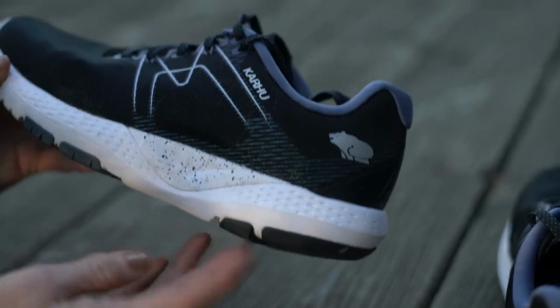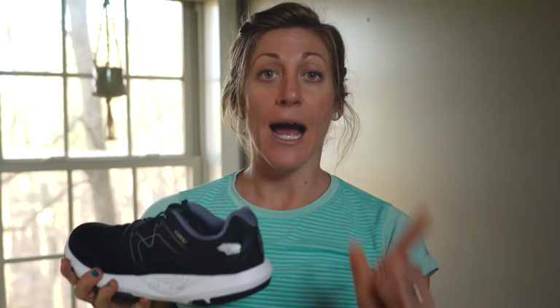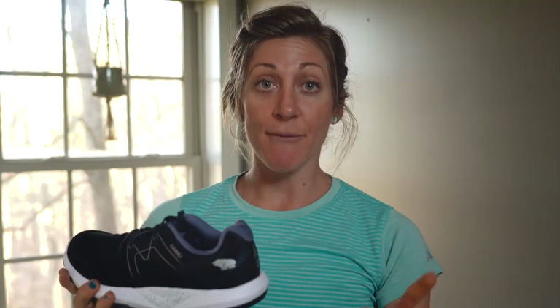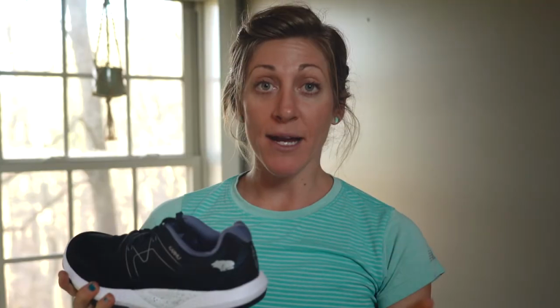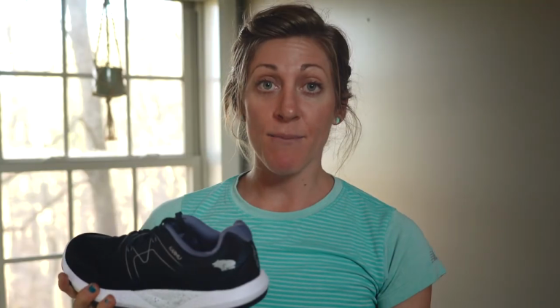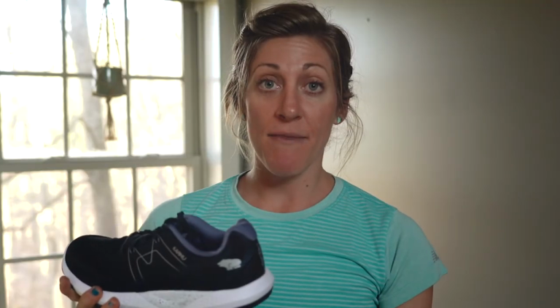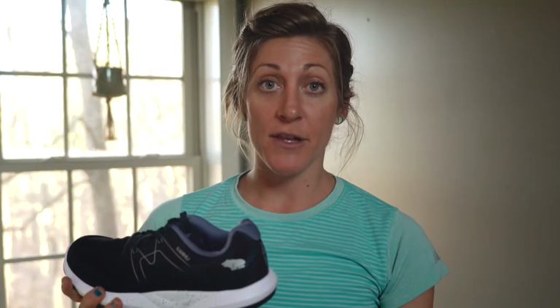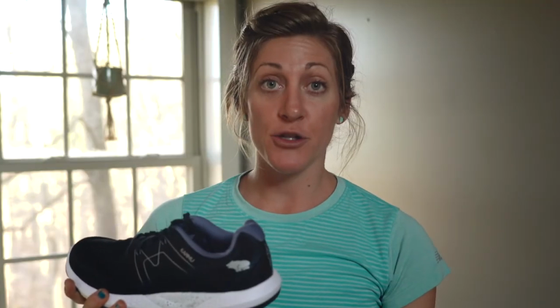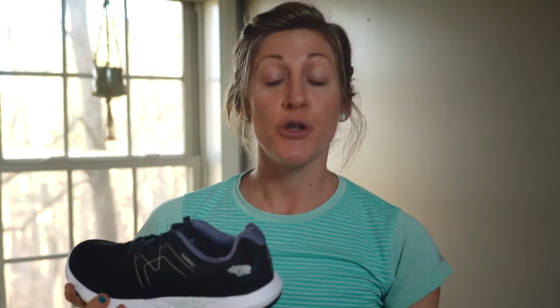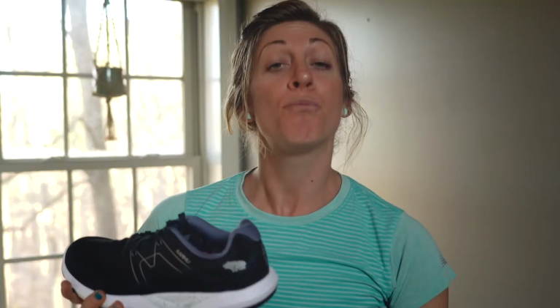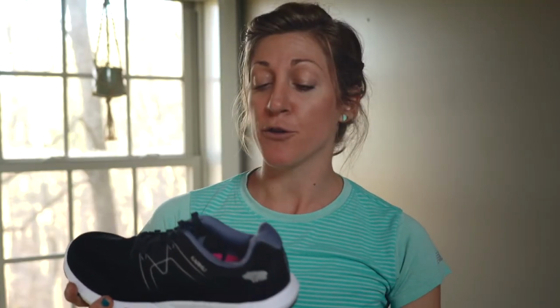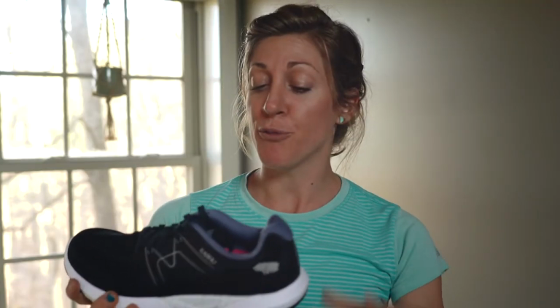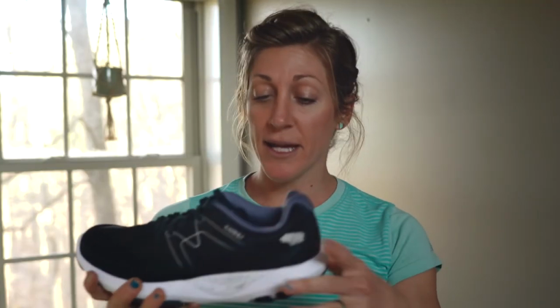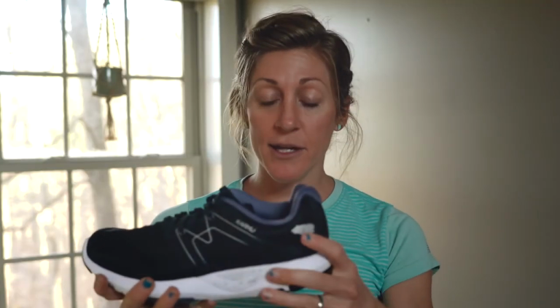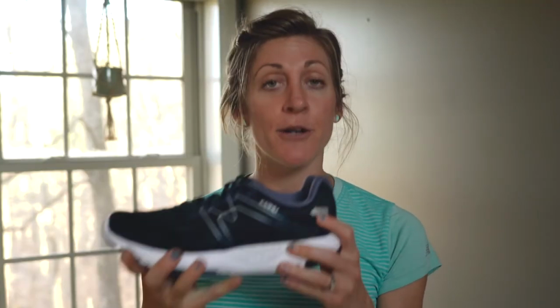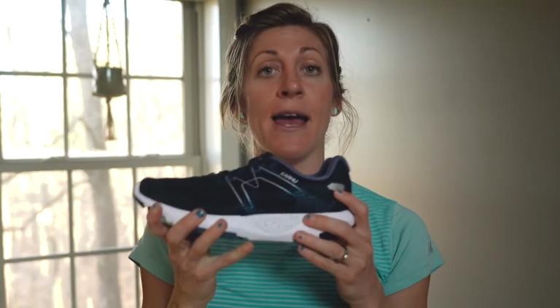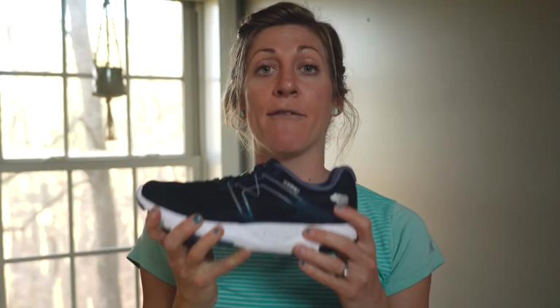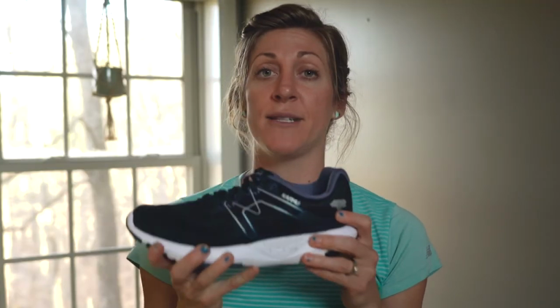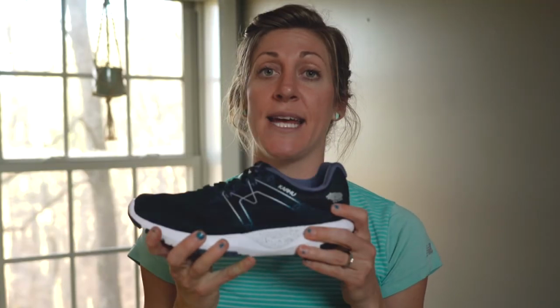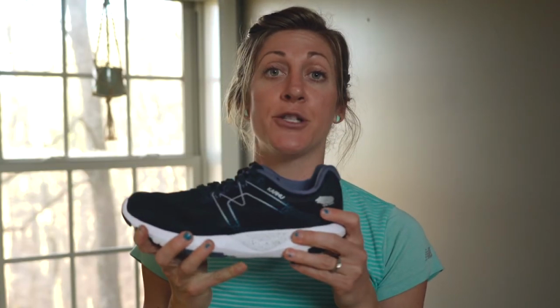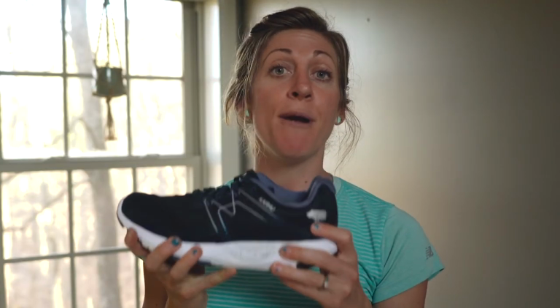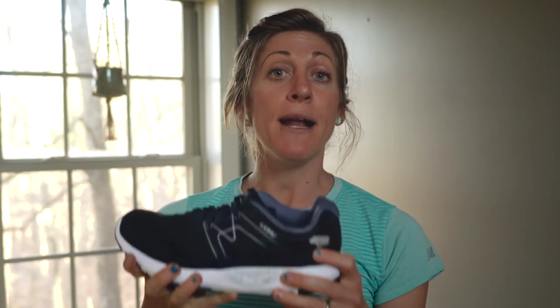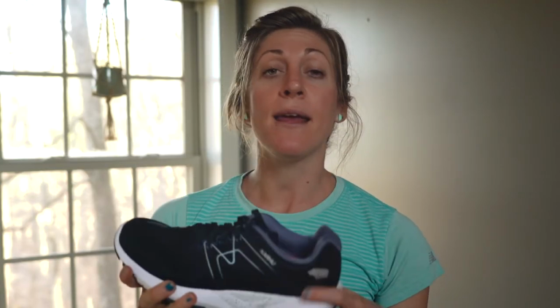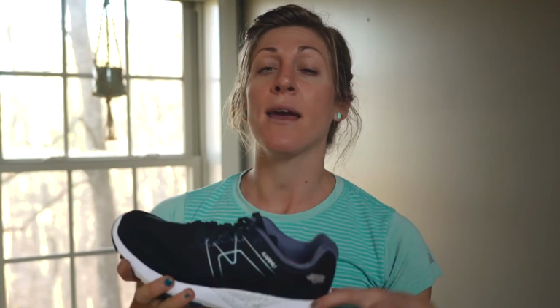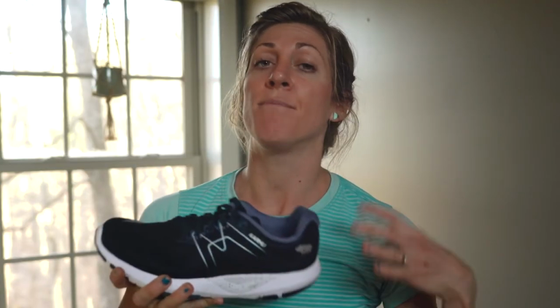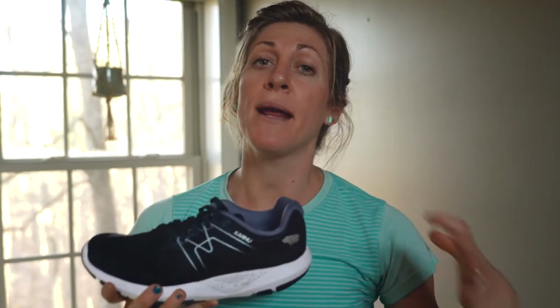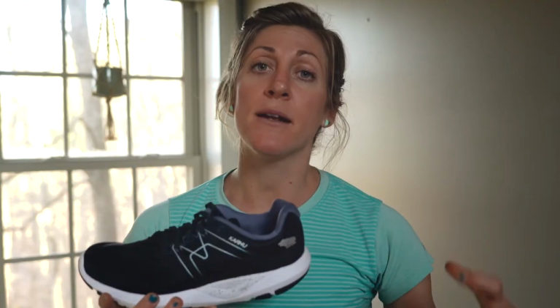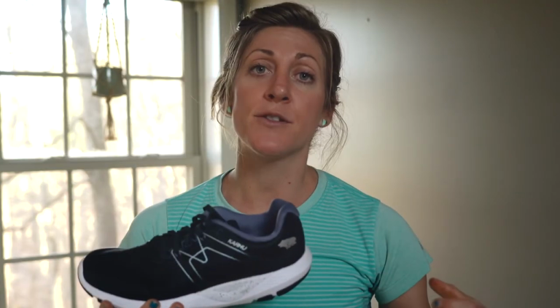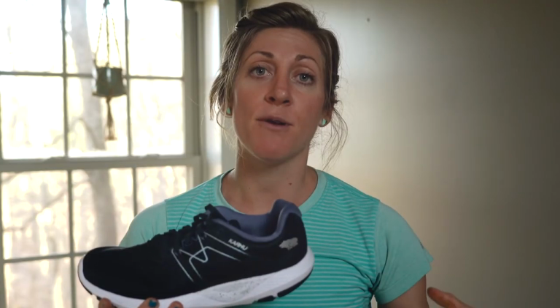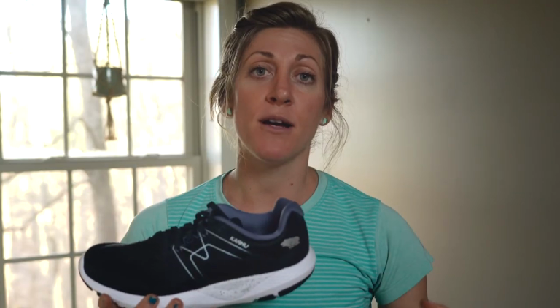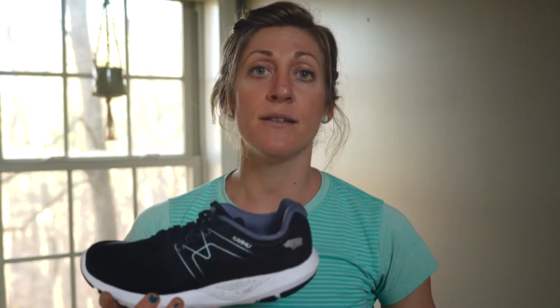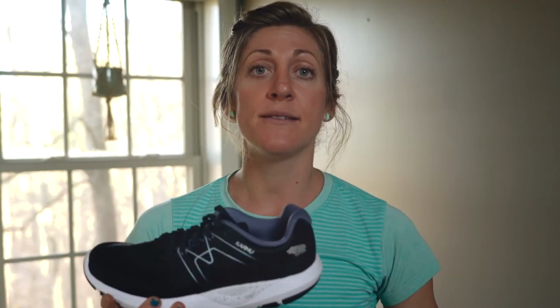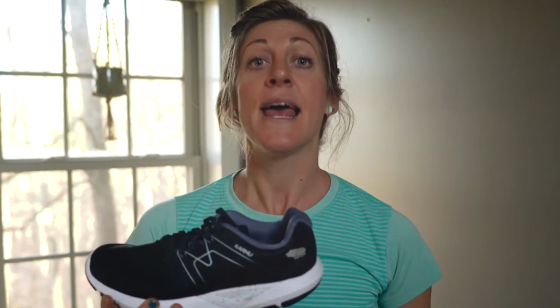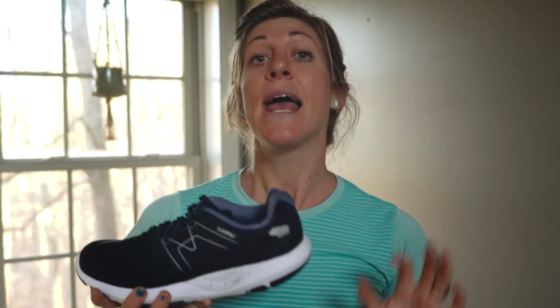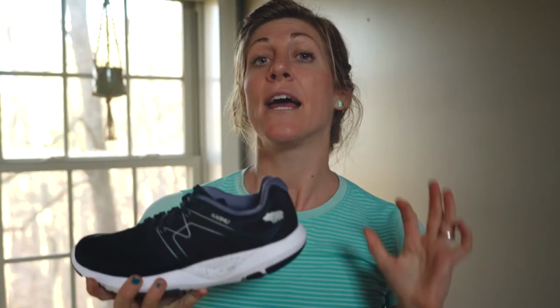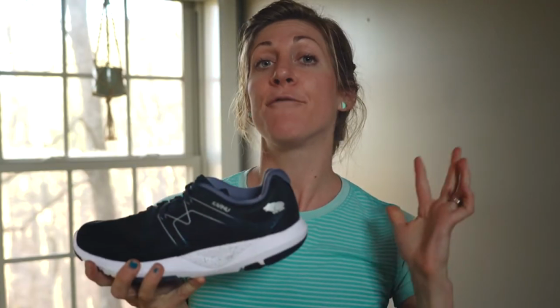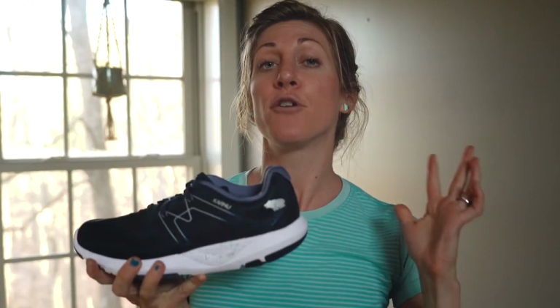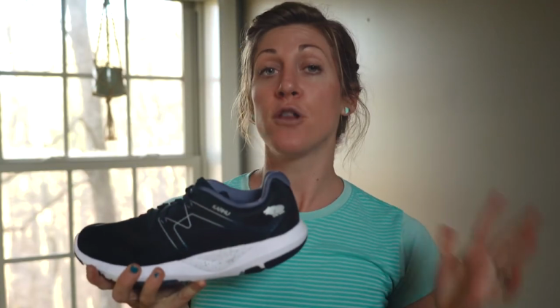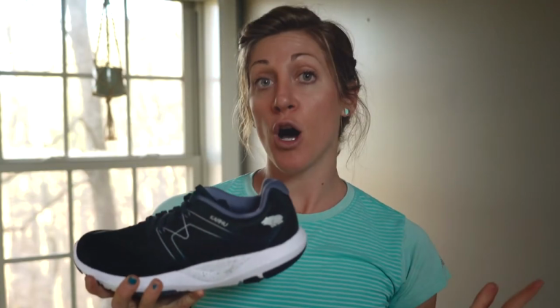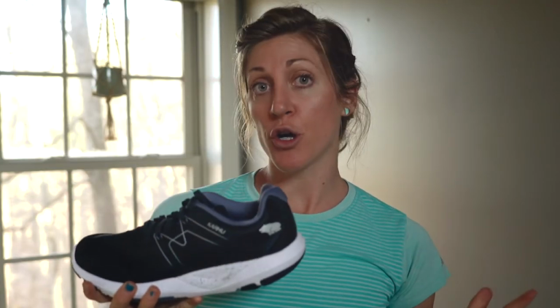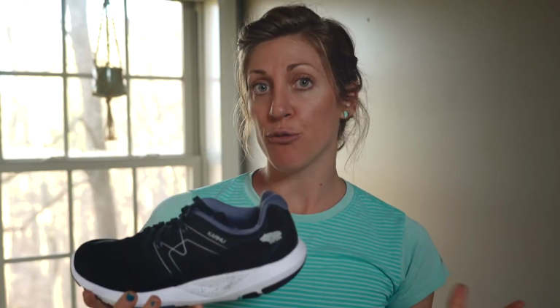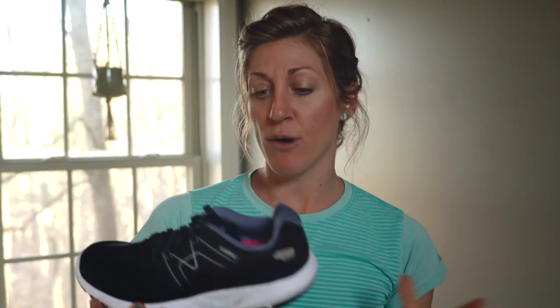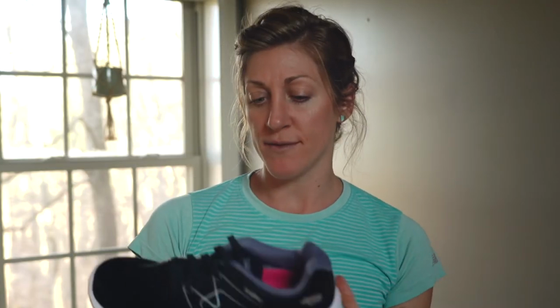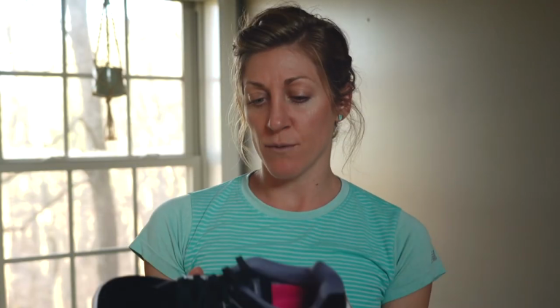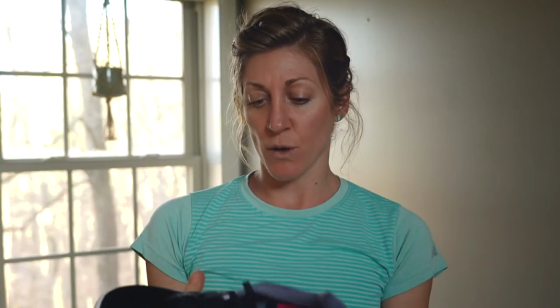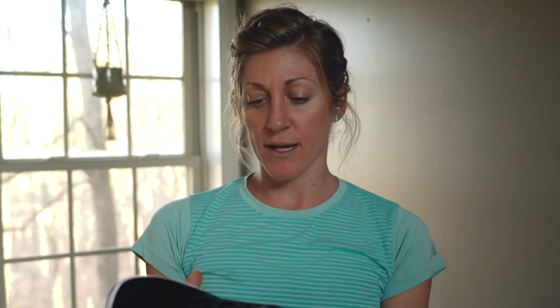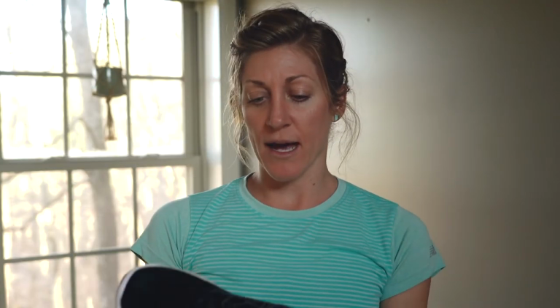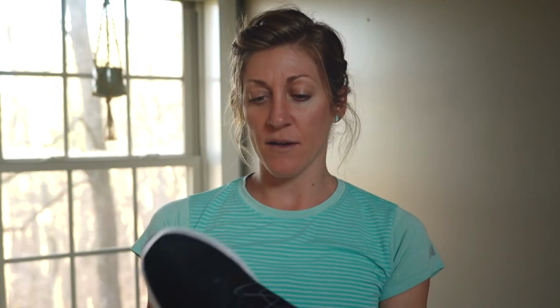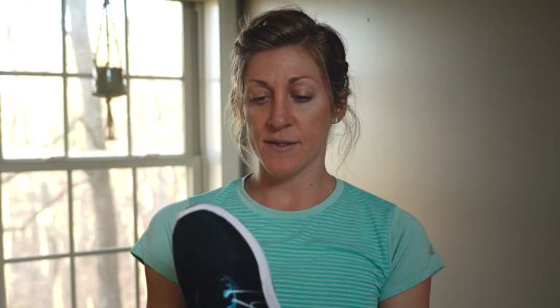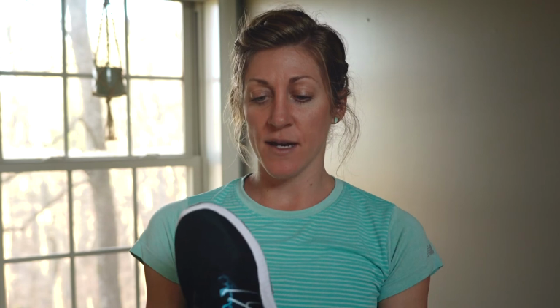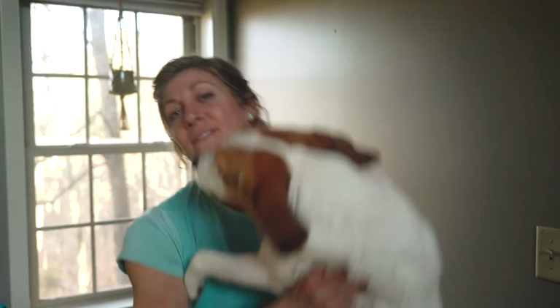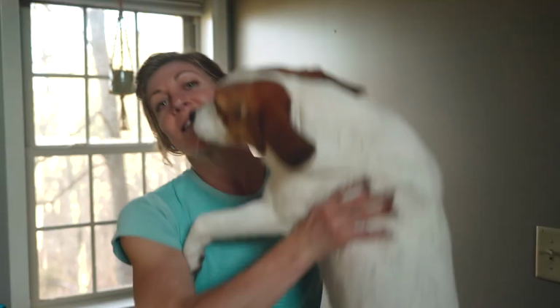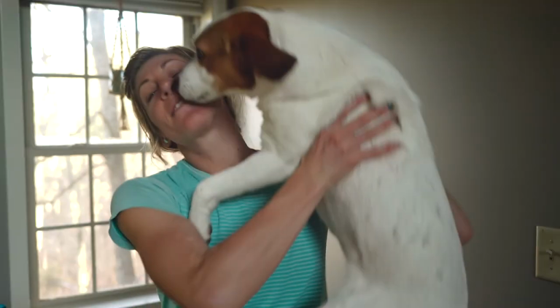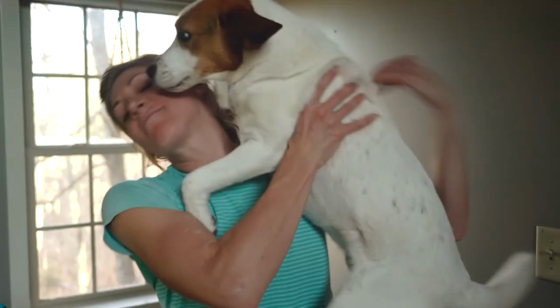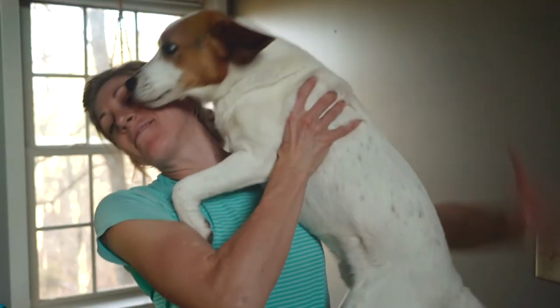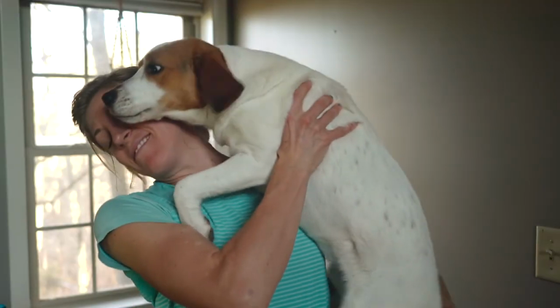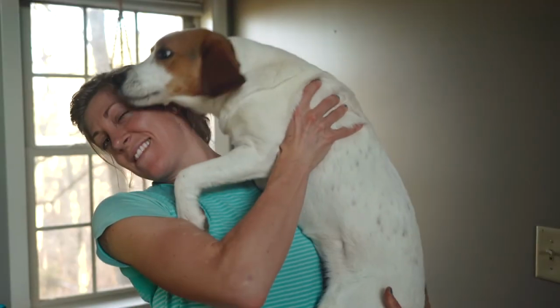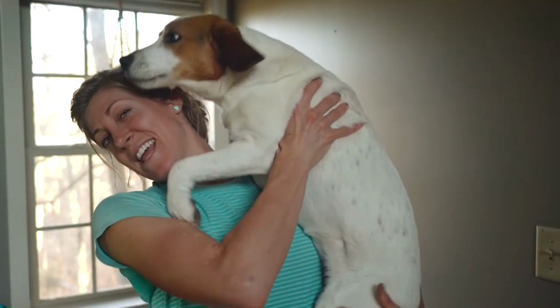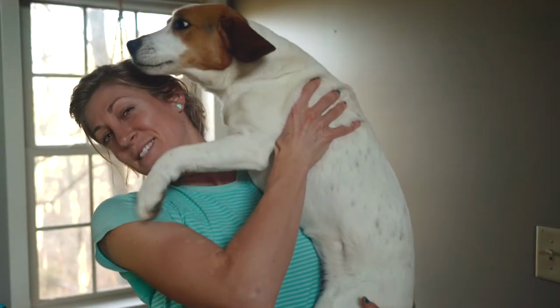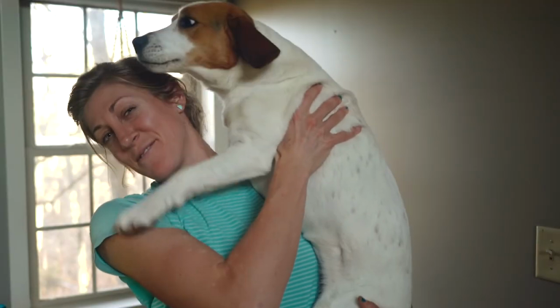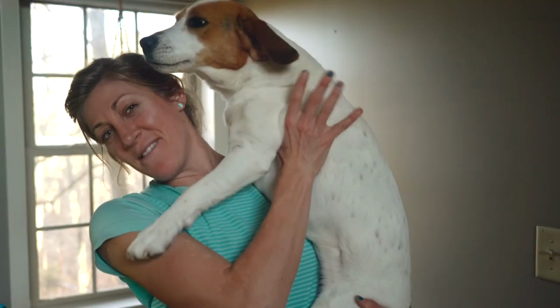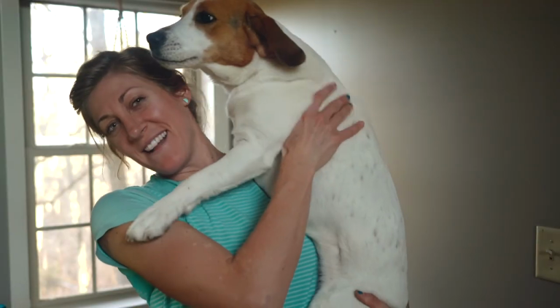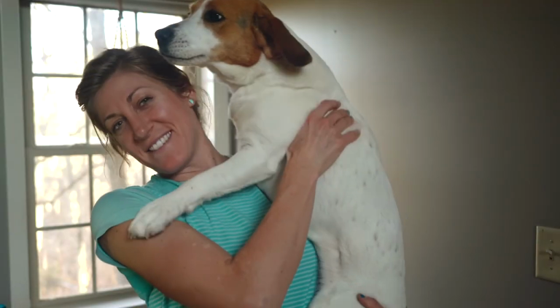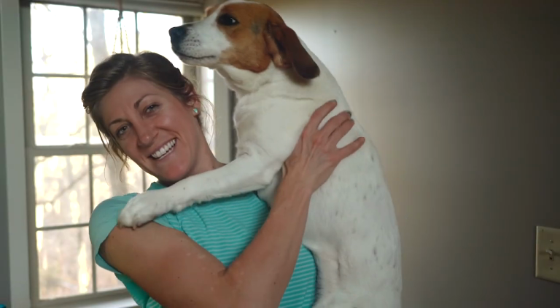I recommend this shoe for regular everyday training and maintenance runs, and for longer runs and workouts. Thanks for watching!